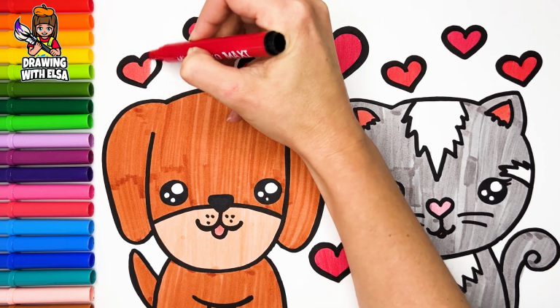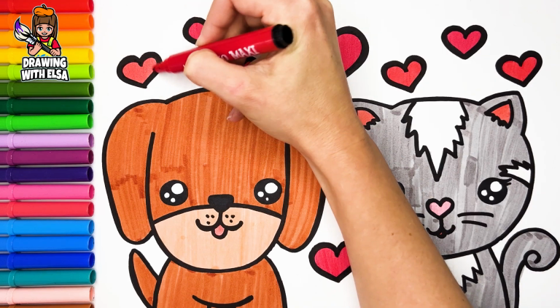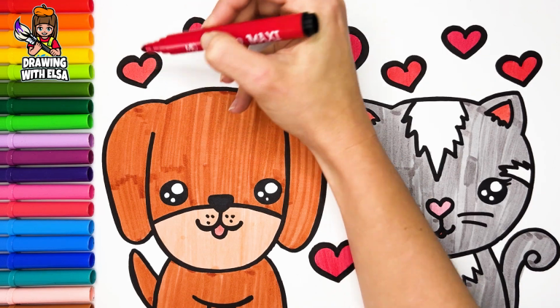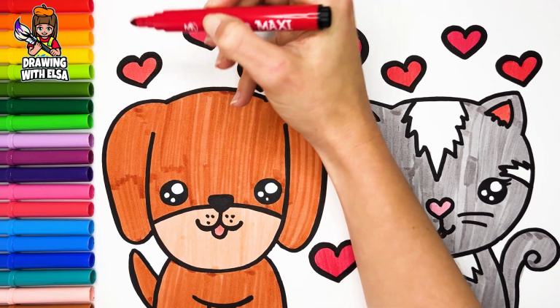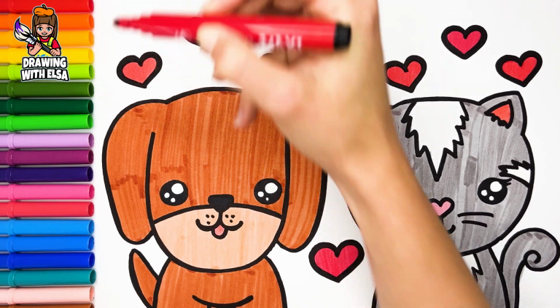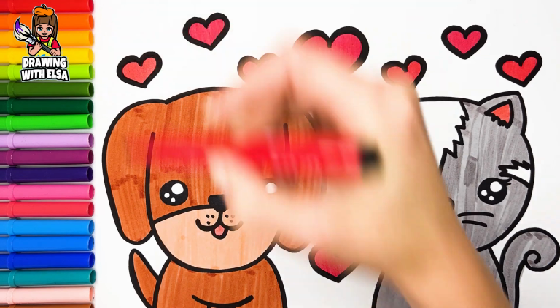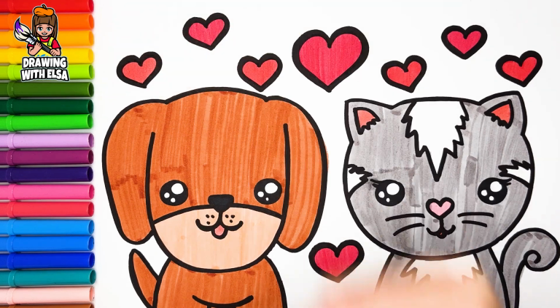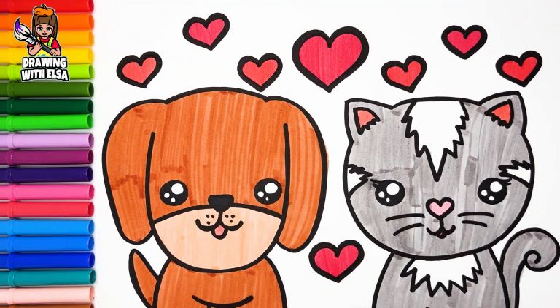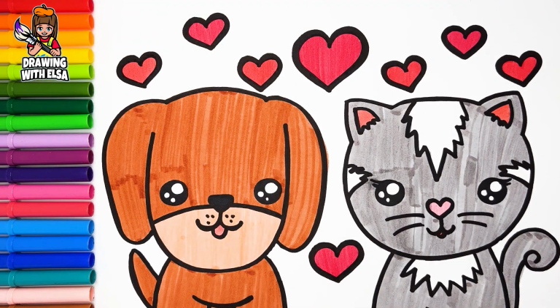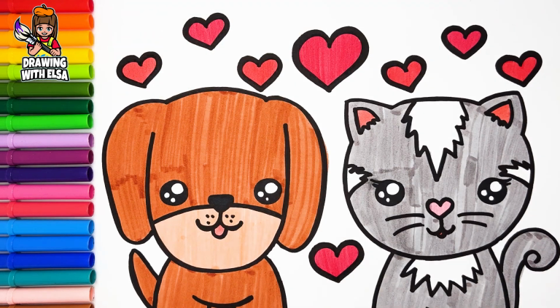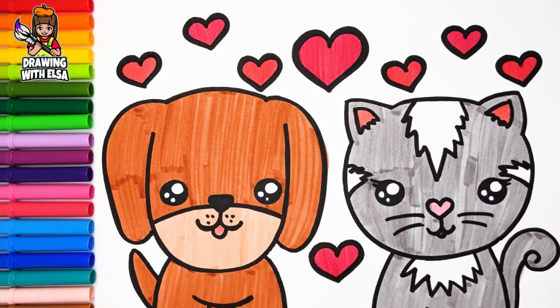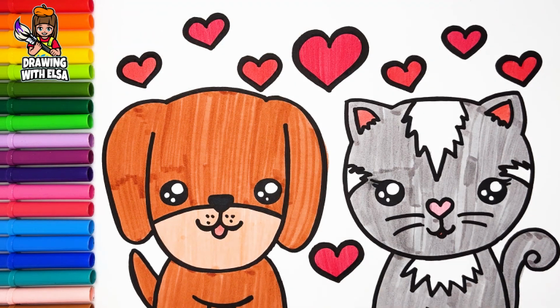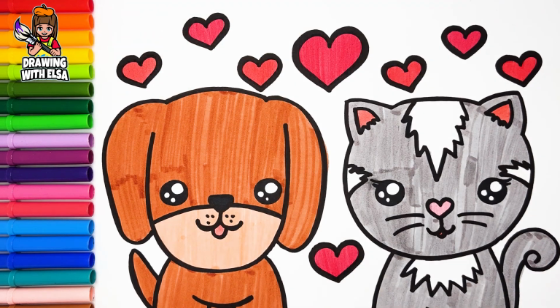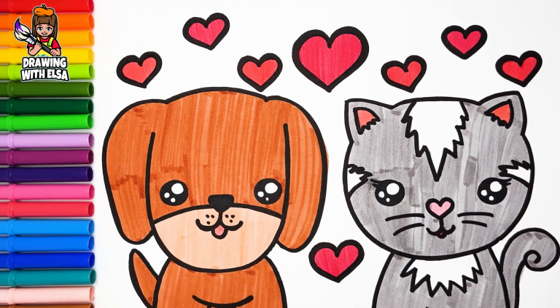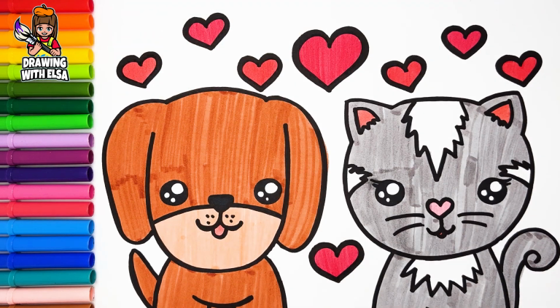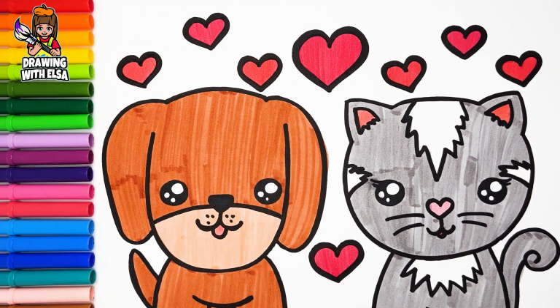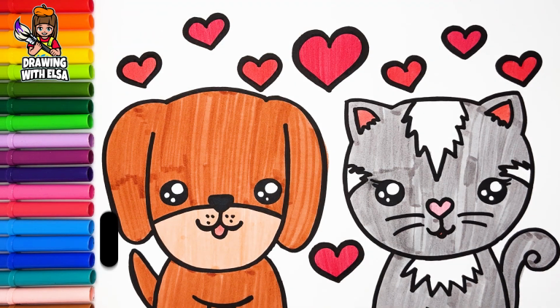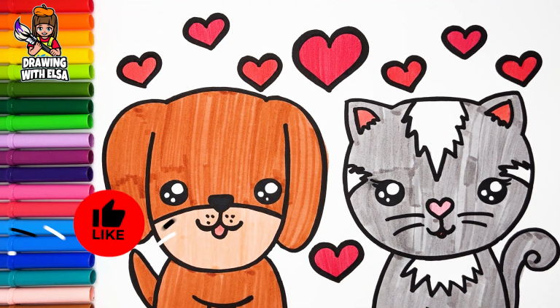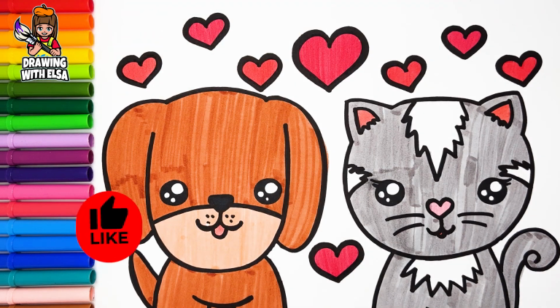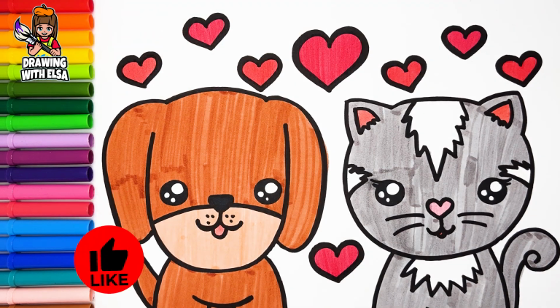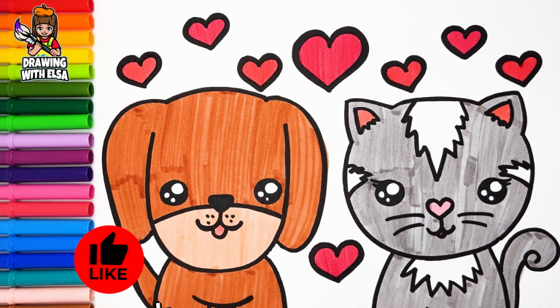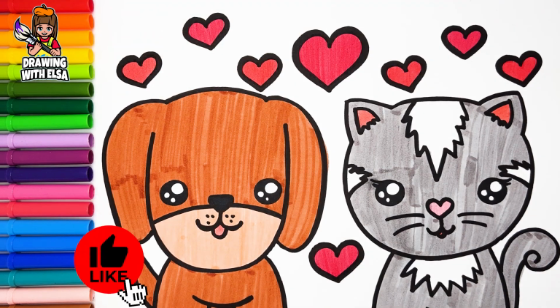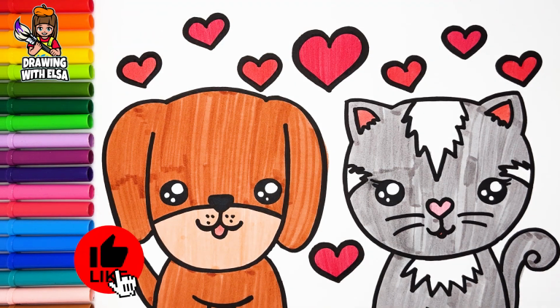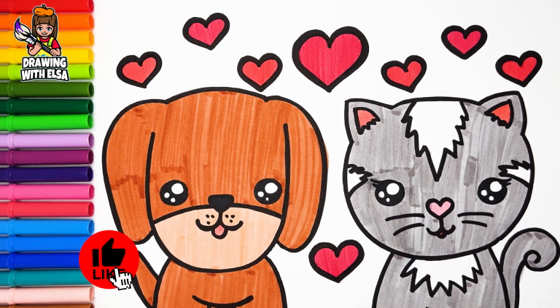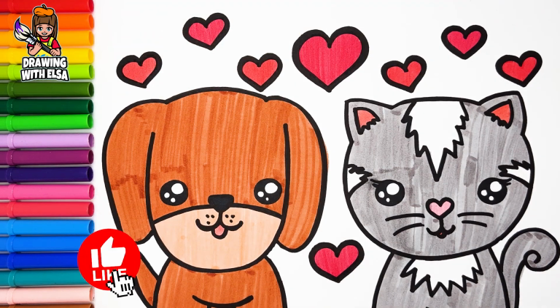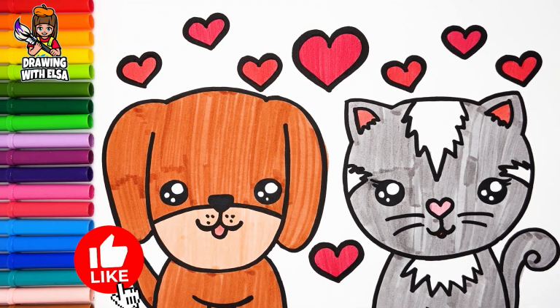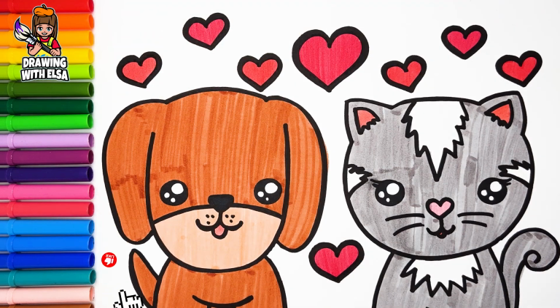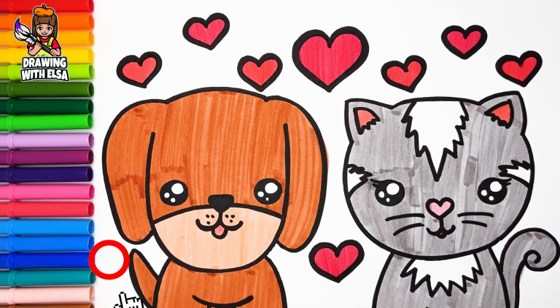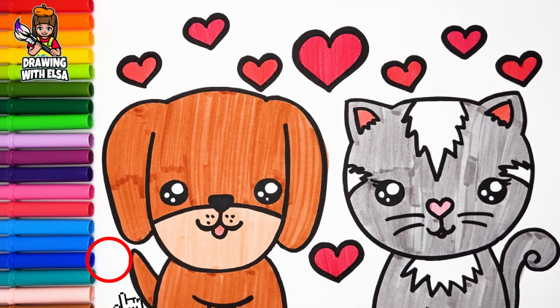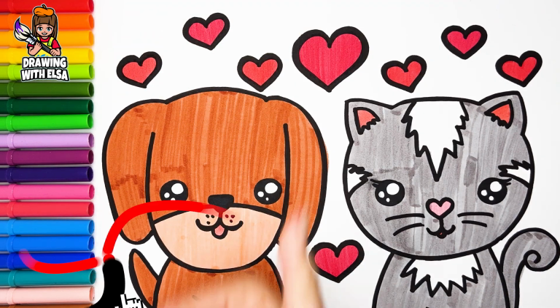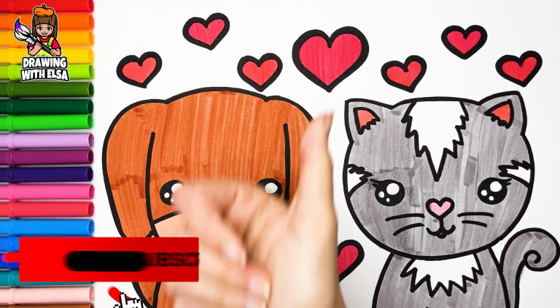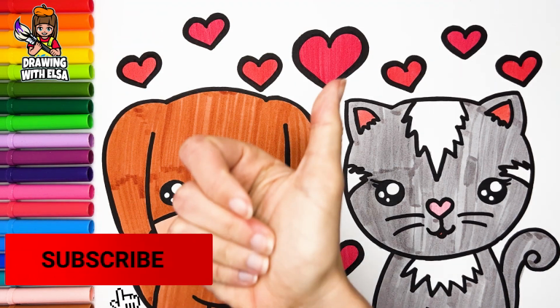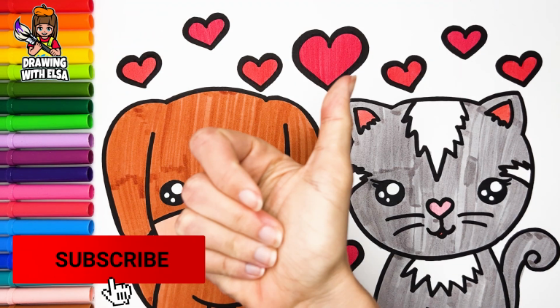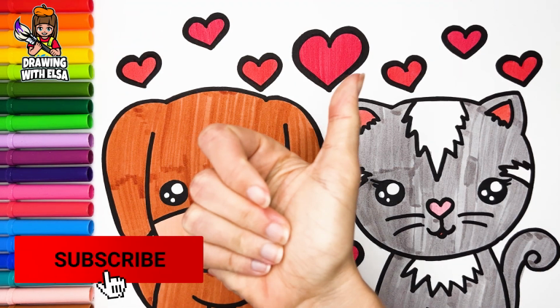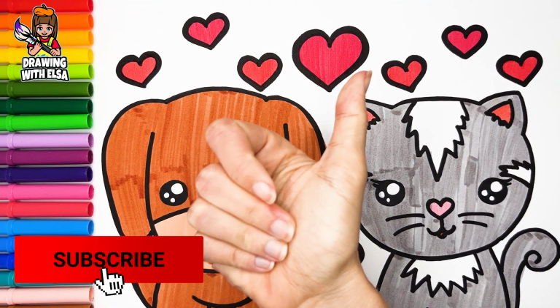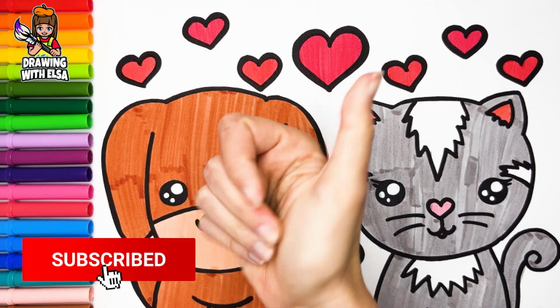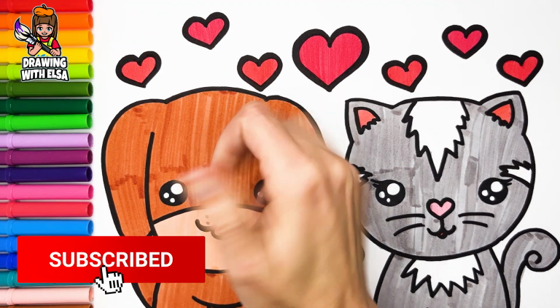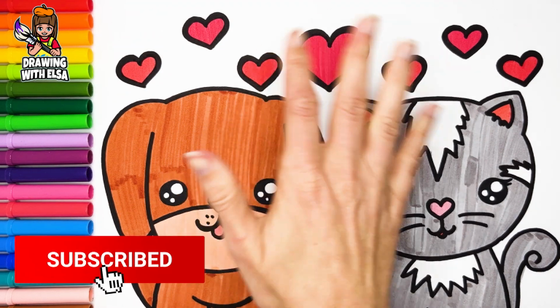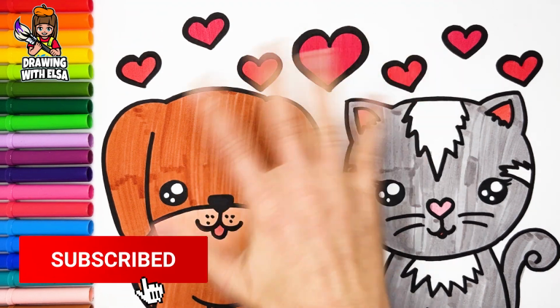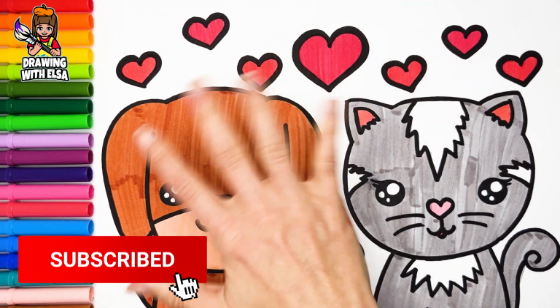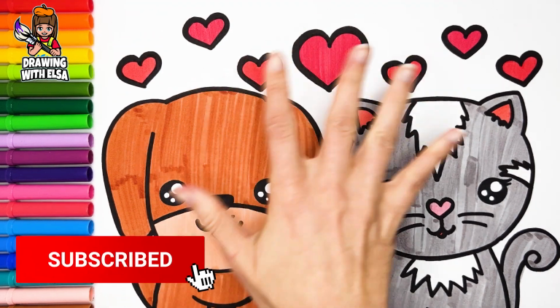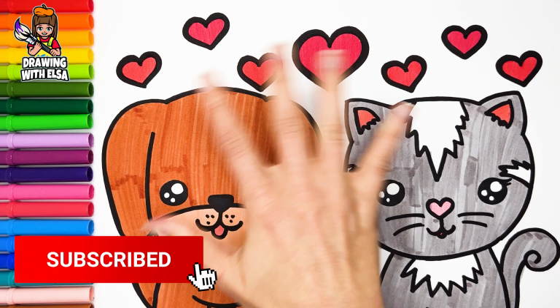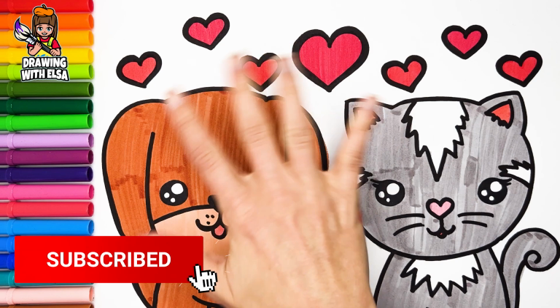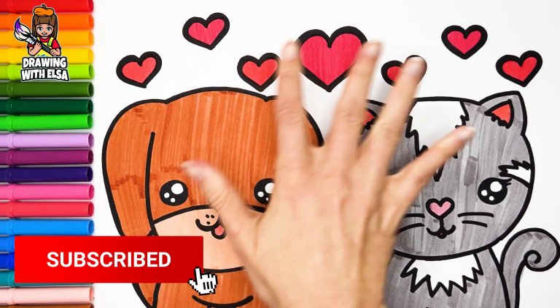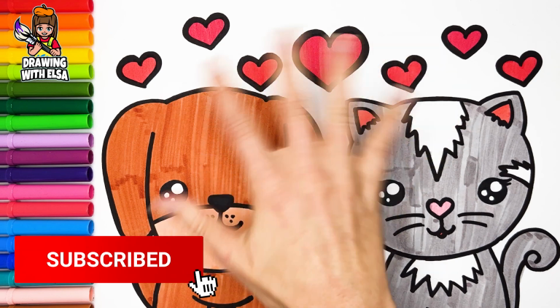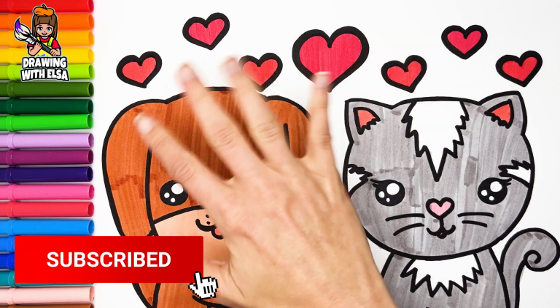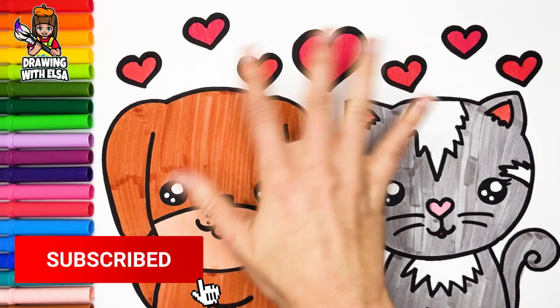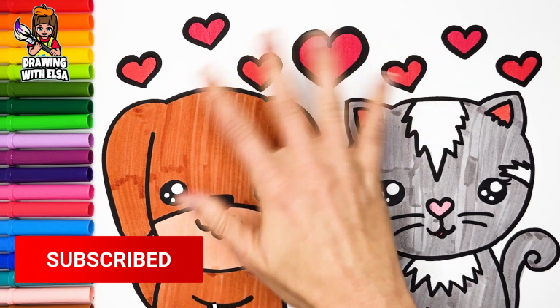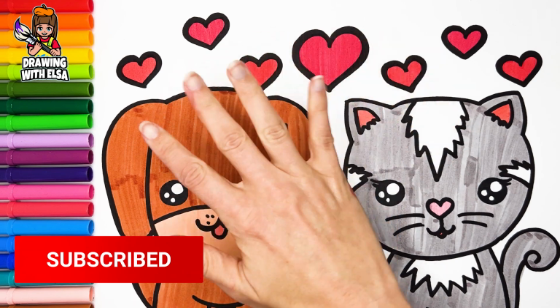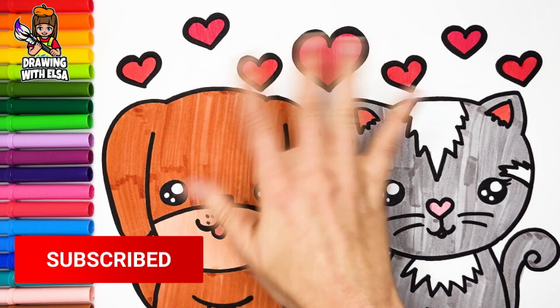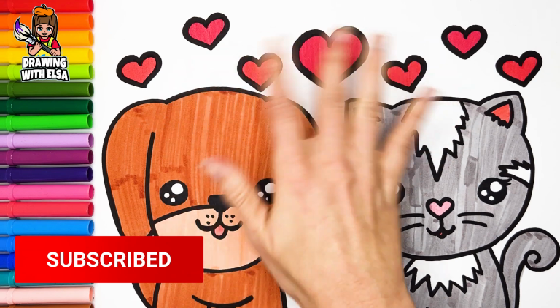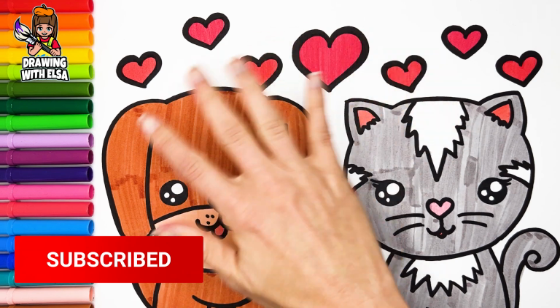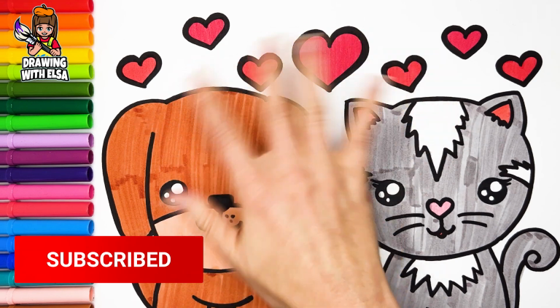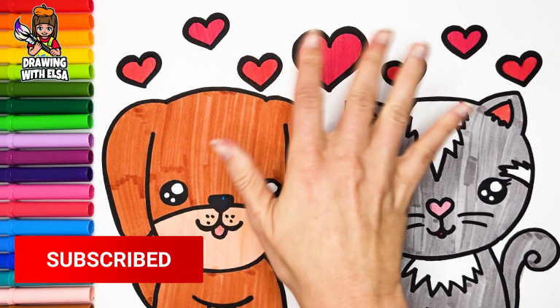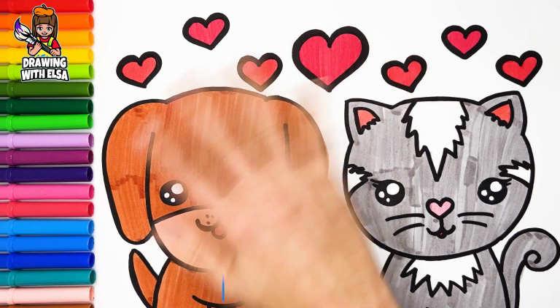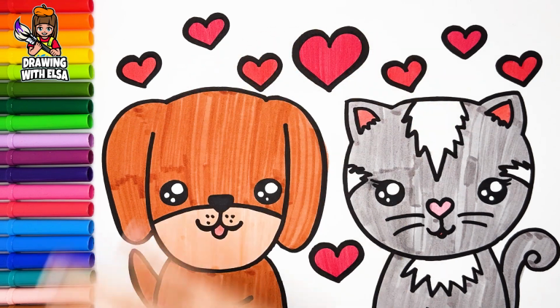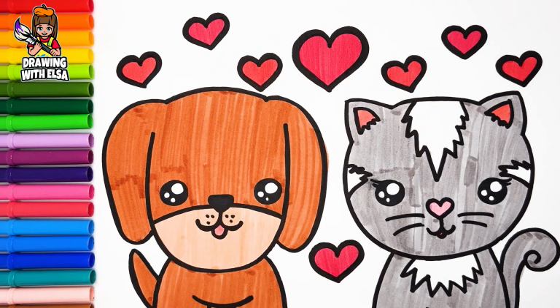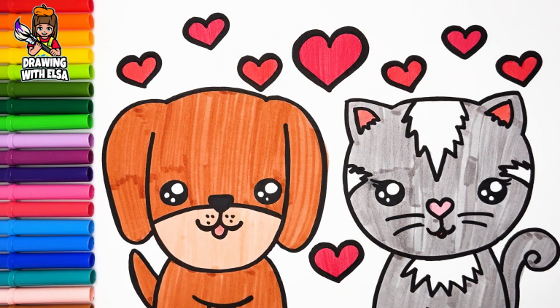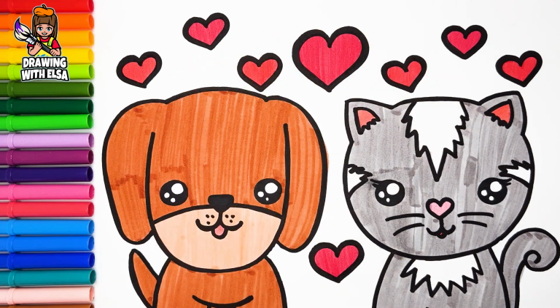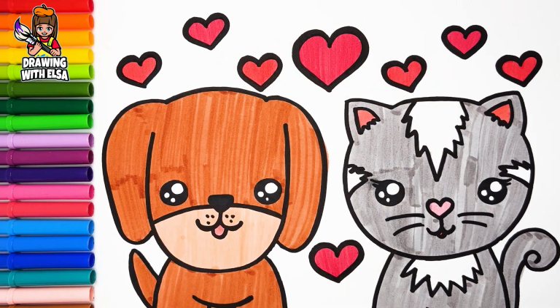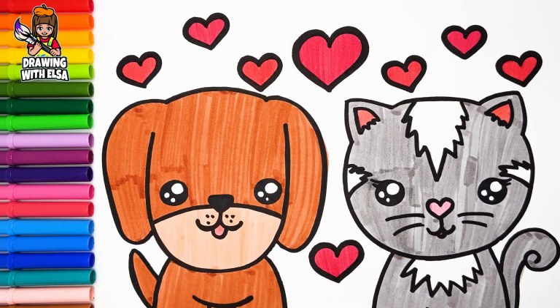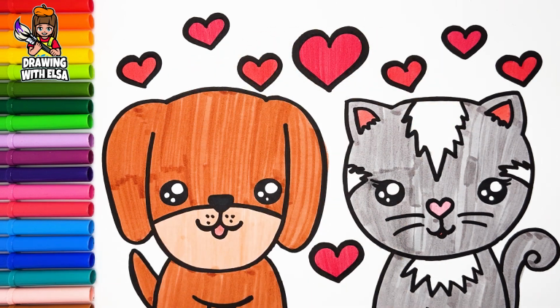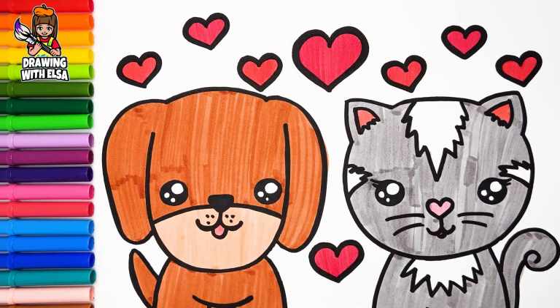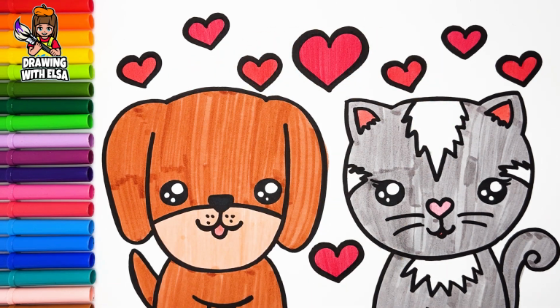Wonderful! If you like this video, do not hesitate to like it and subscribe to my channel.